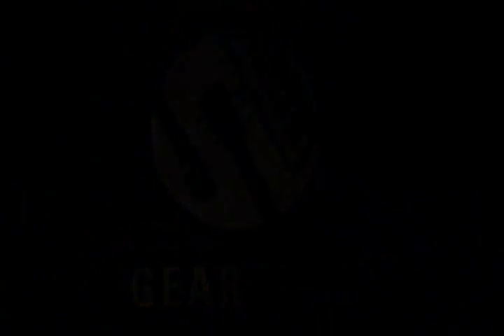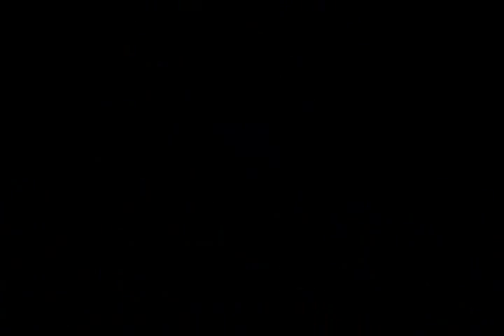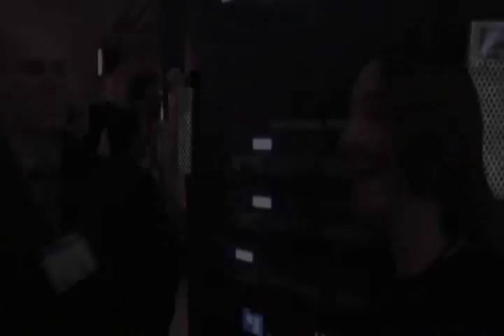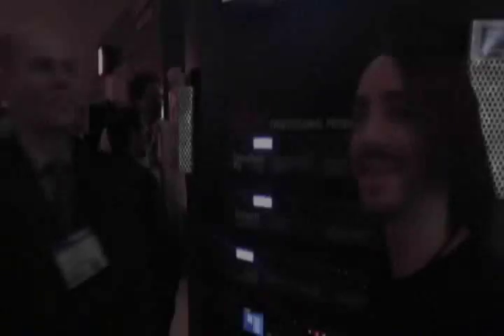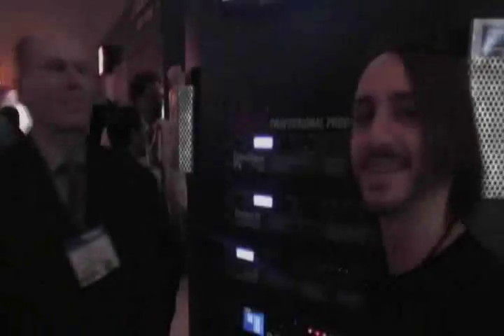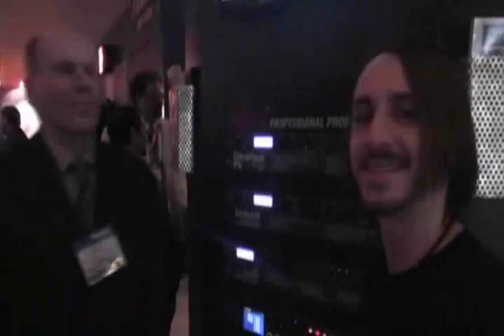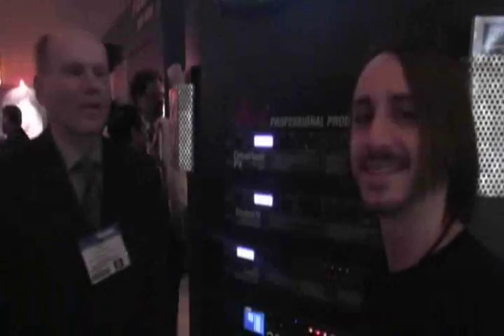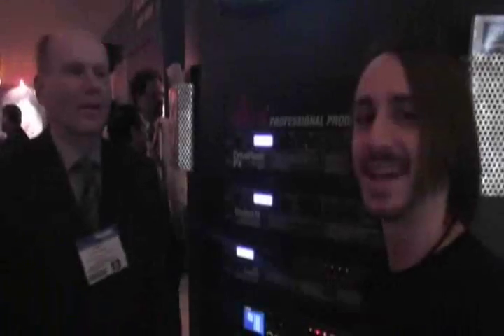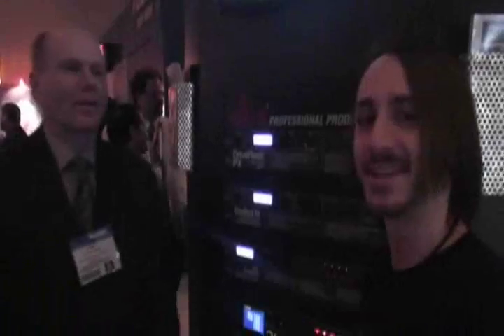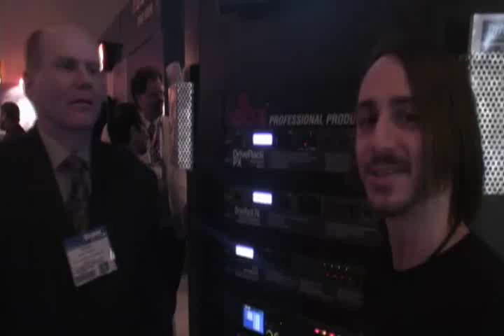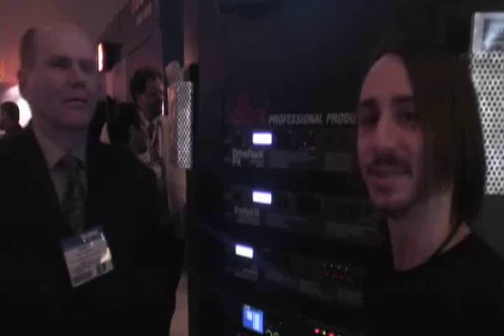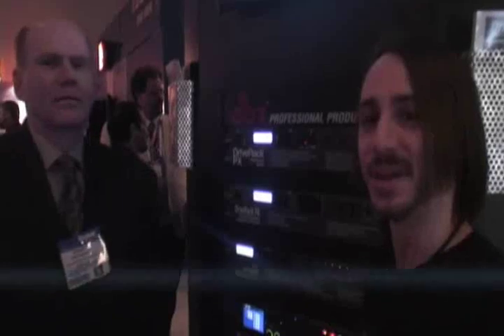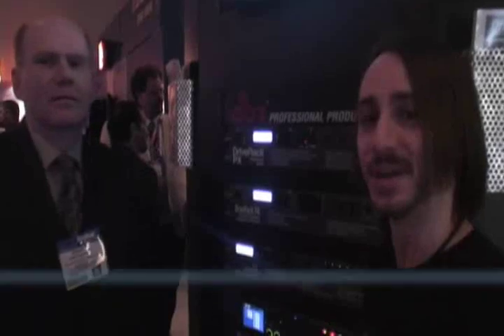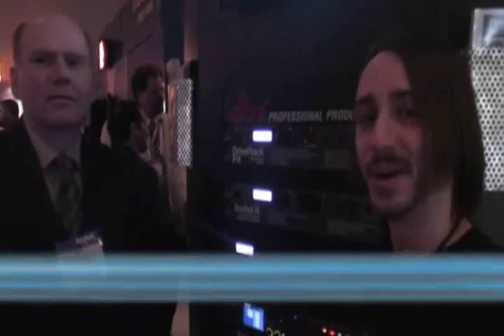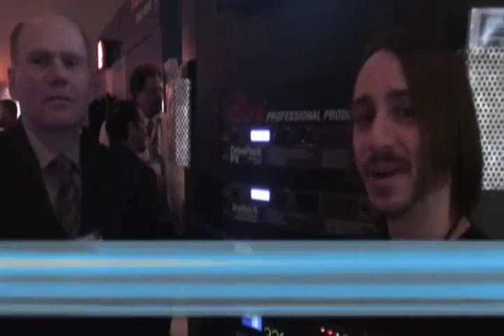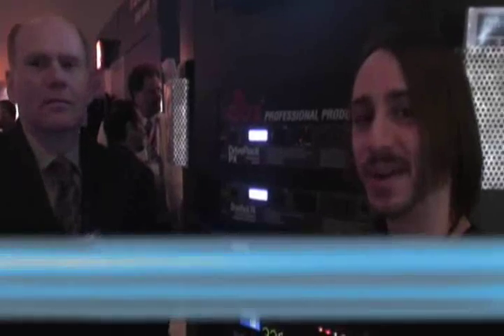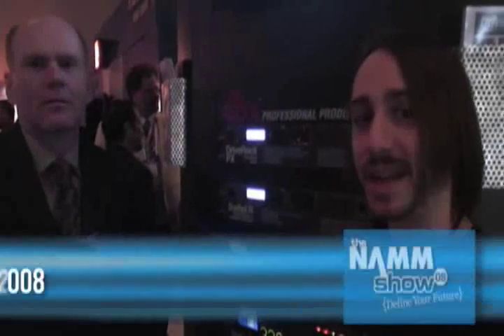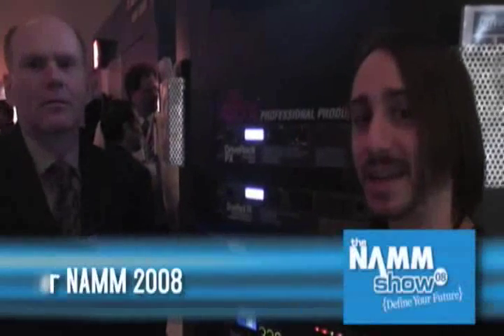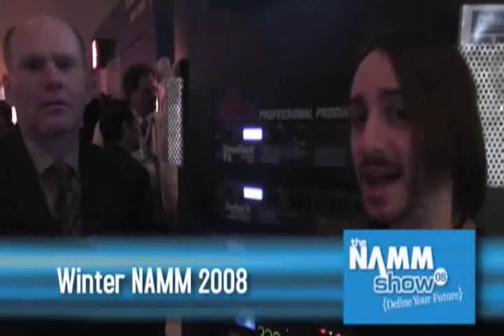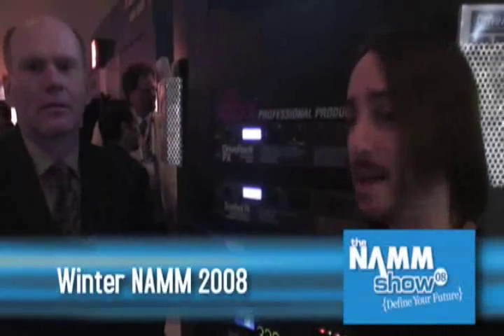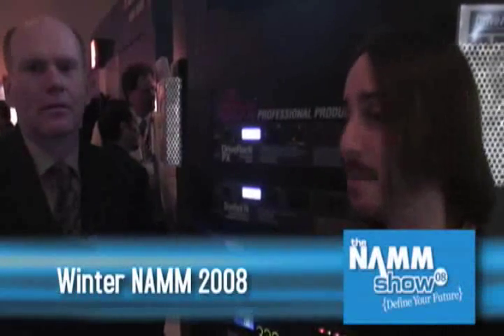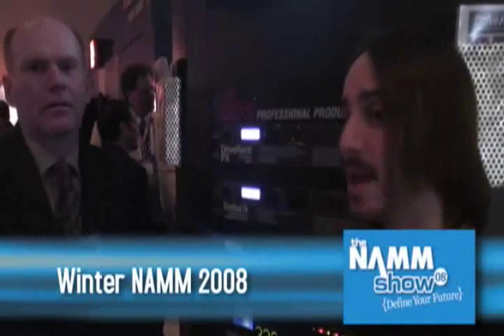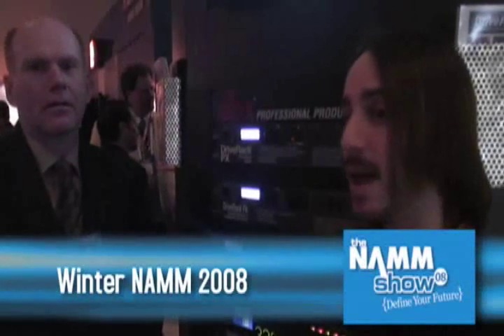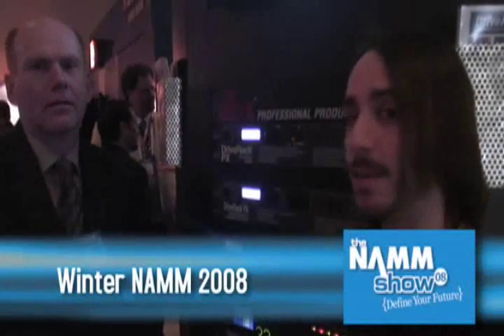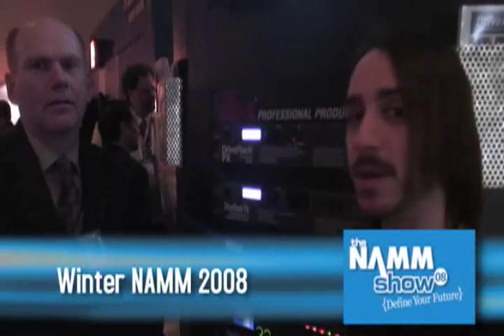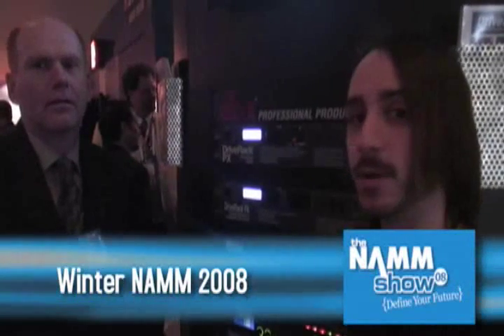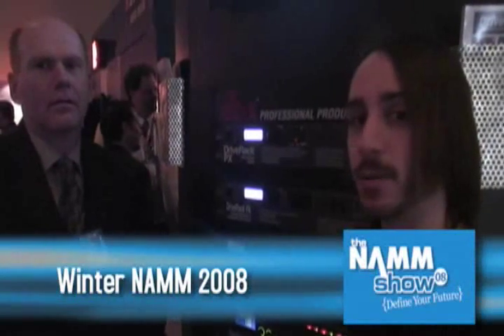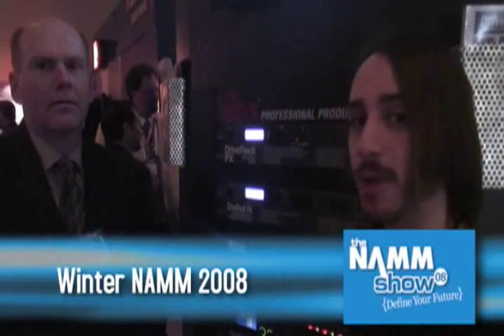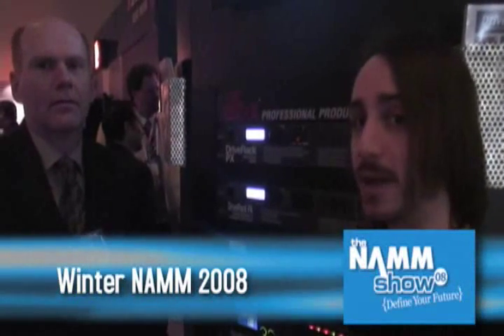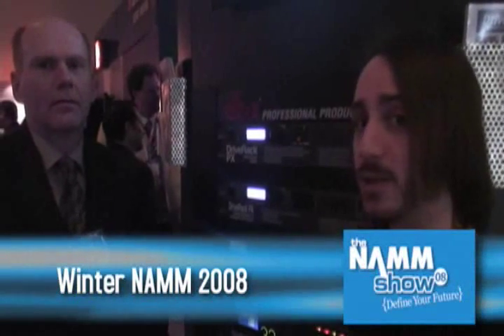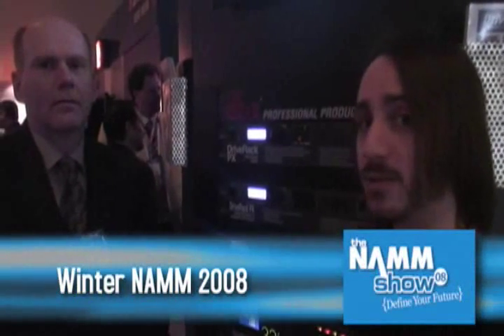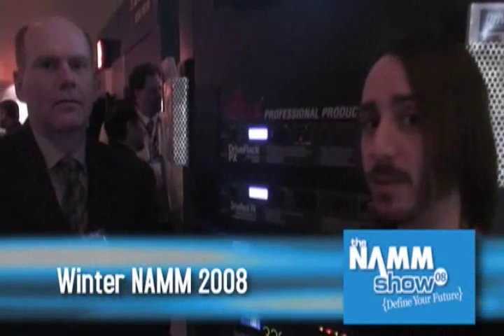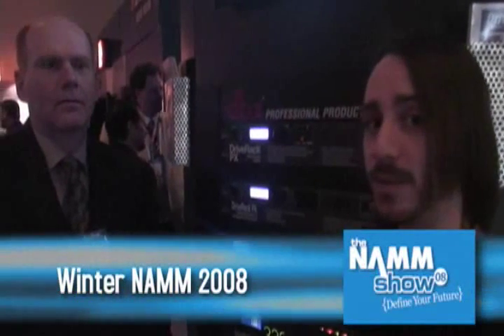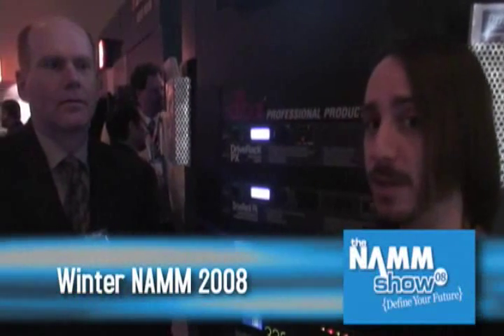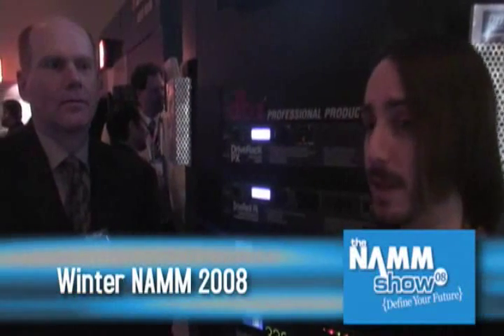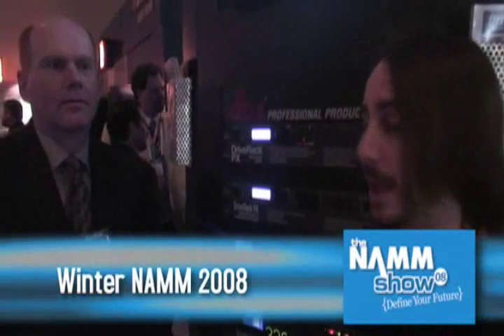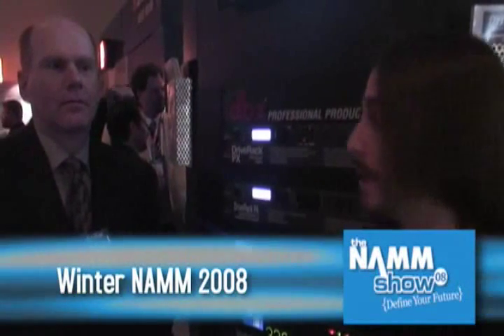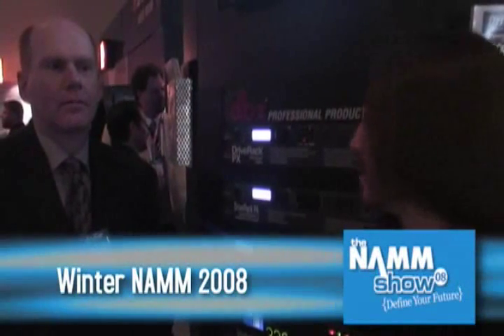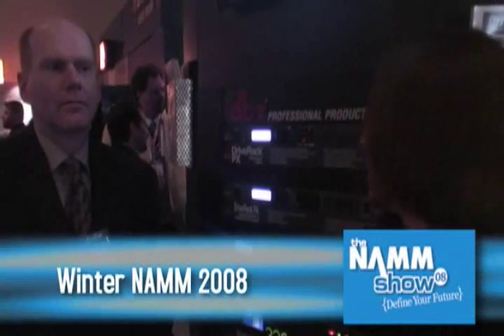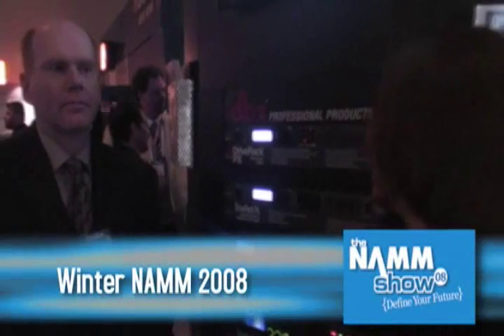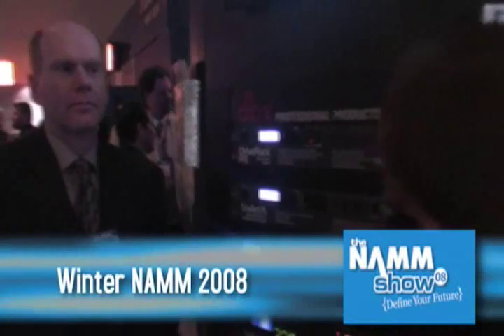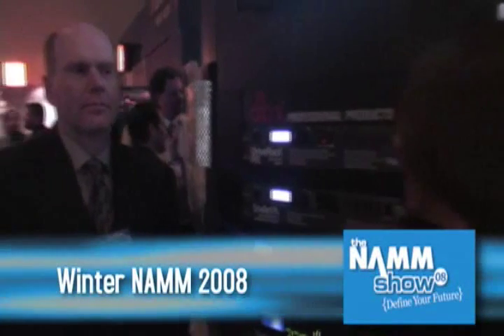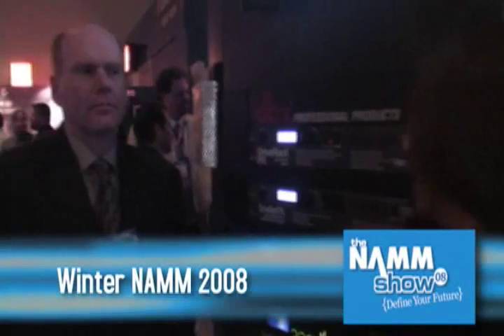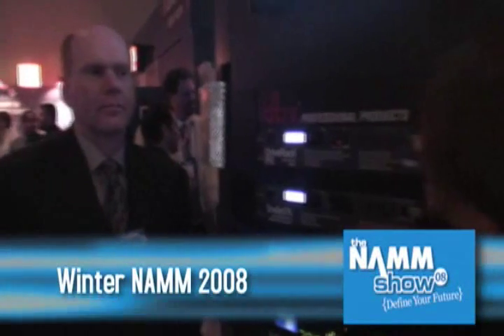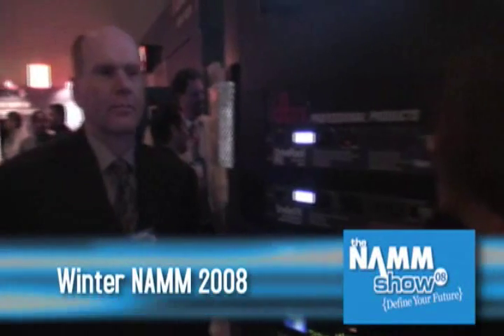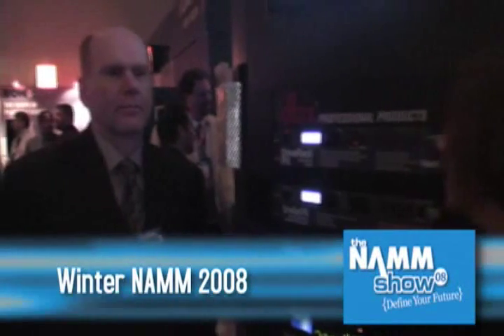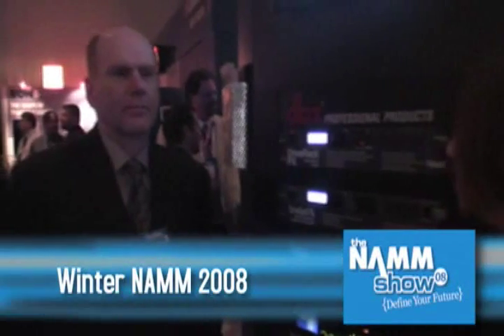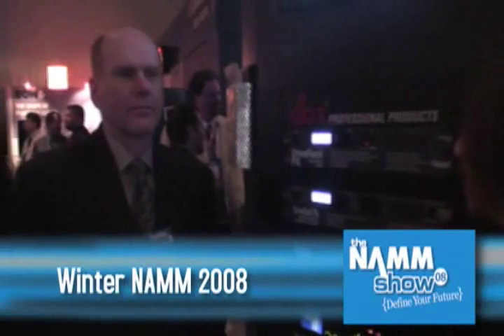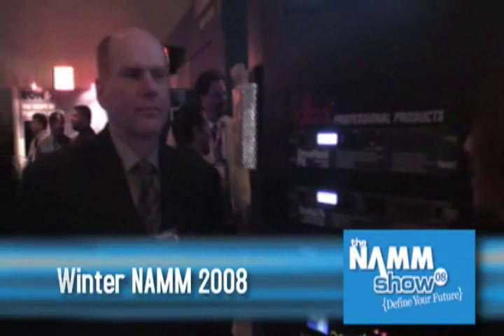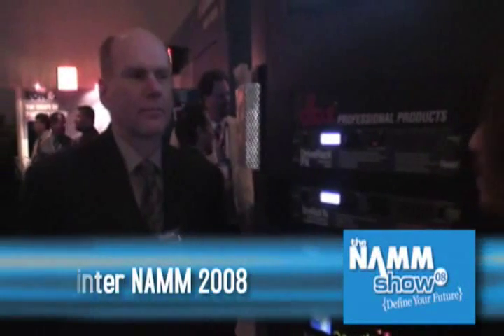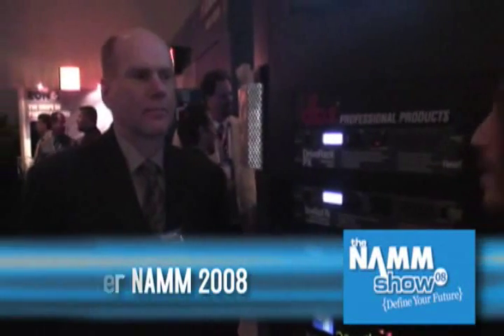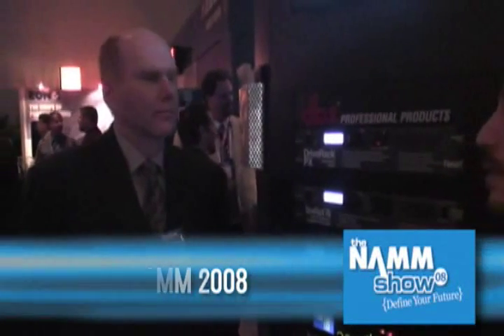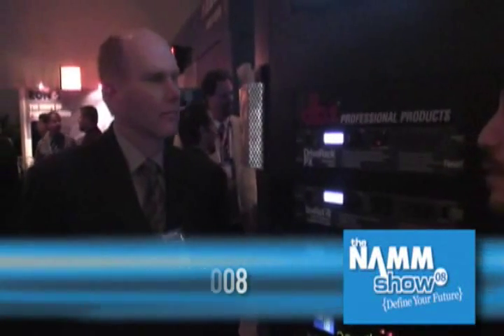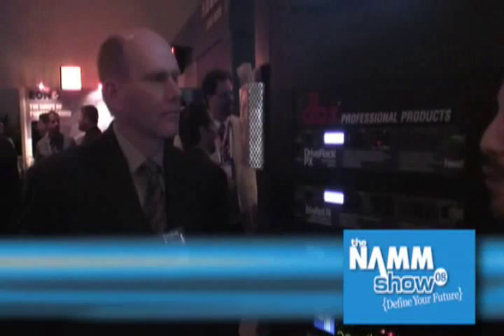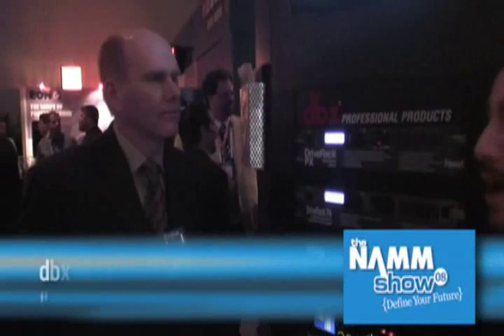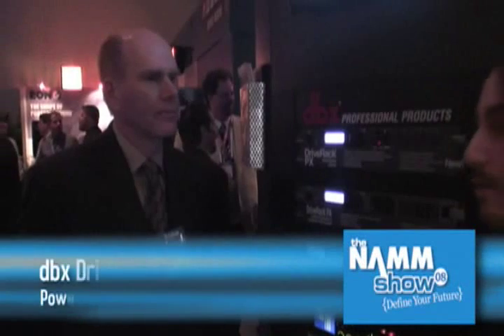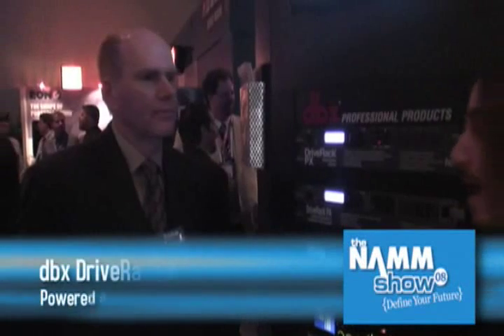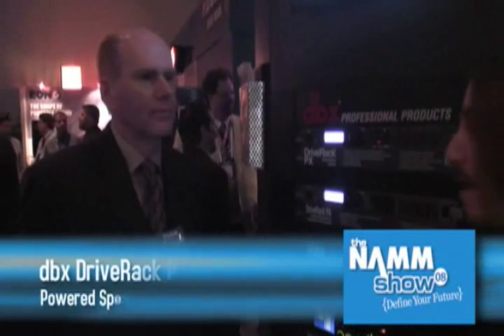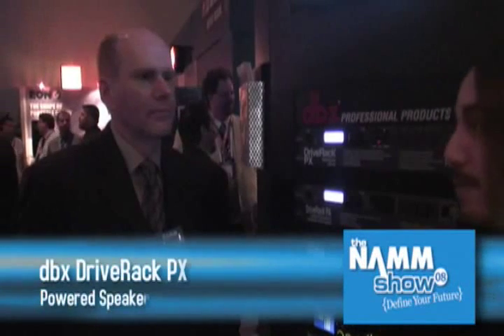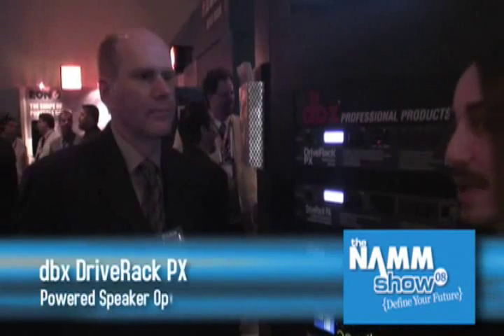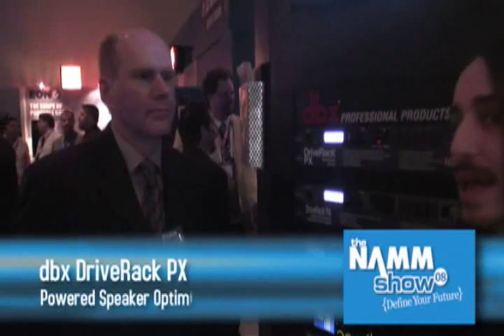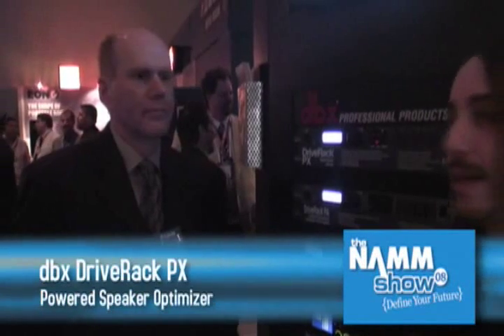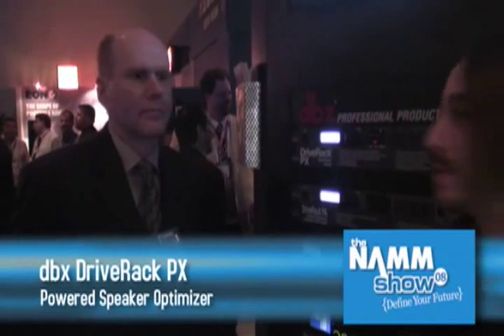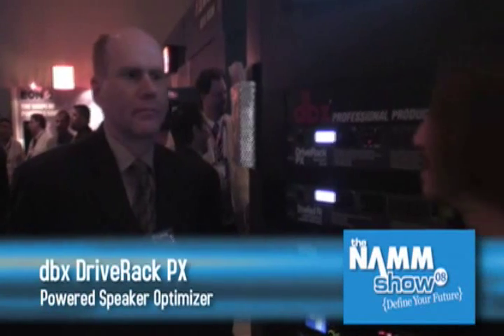Hi, this is Josh from GearWire.com. I'm here with Roger from DVX and he's going to show you the new DriveRack PX.